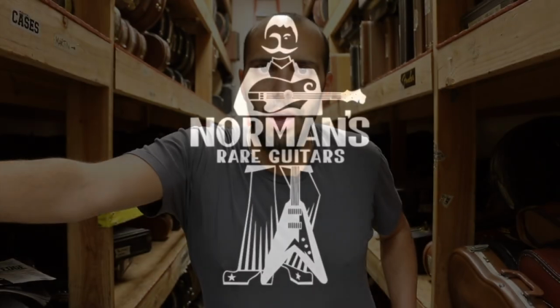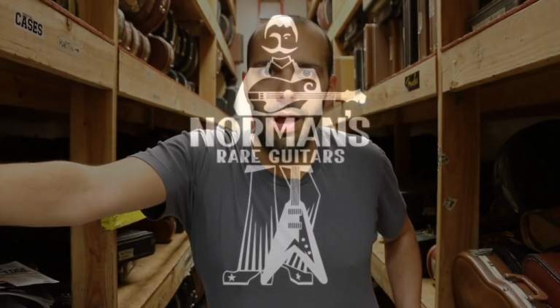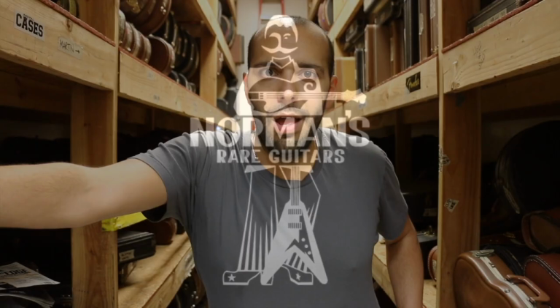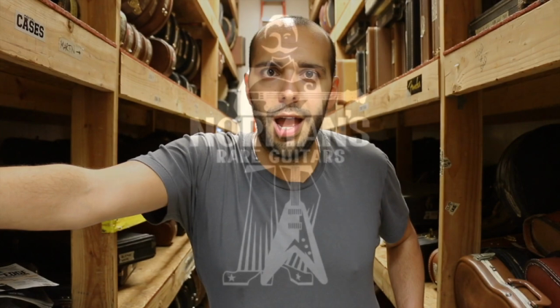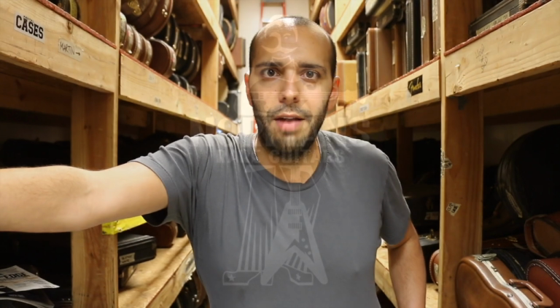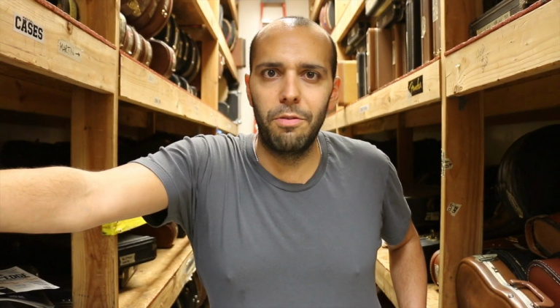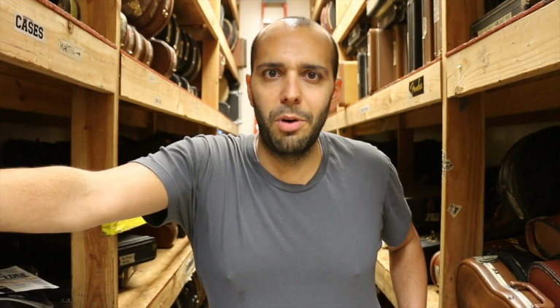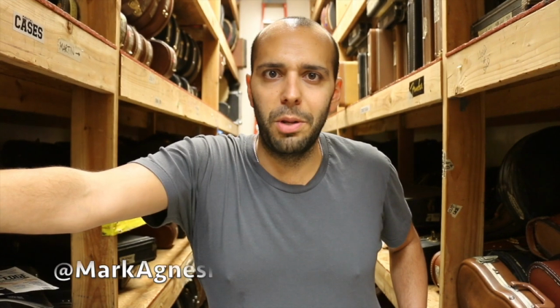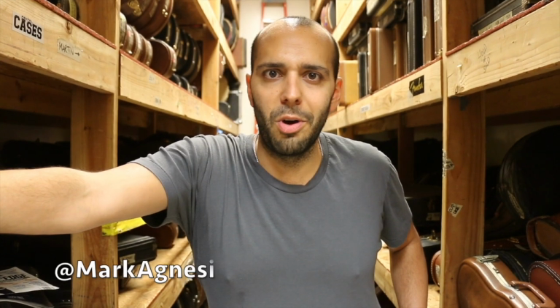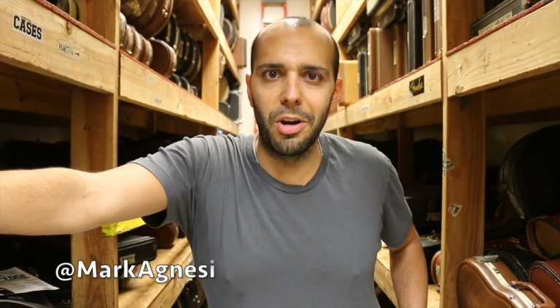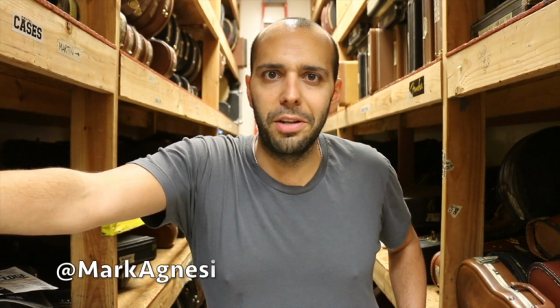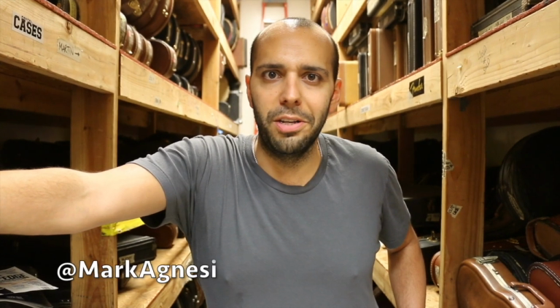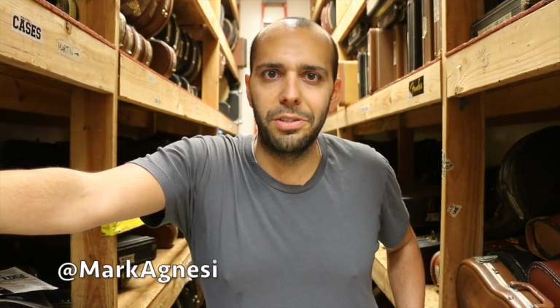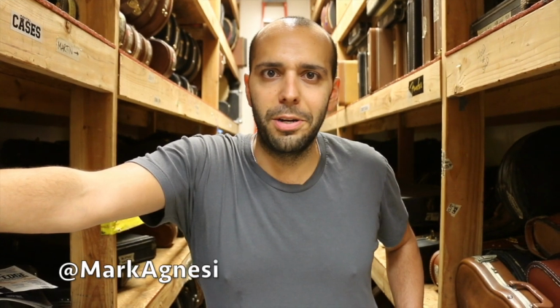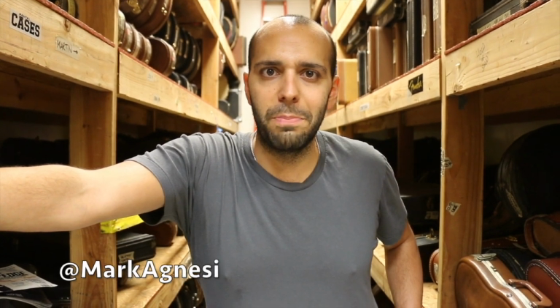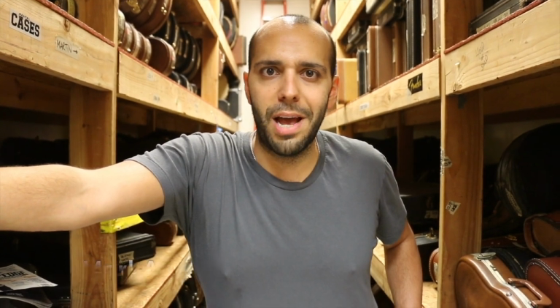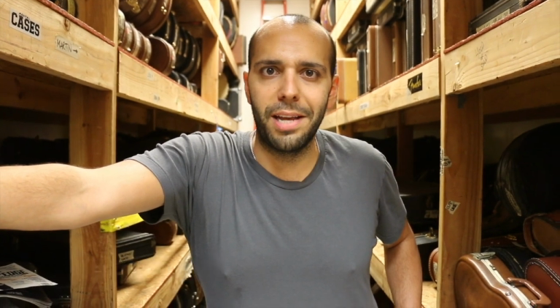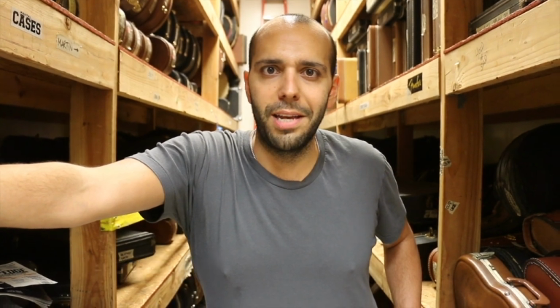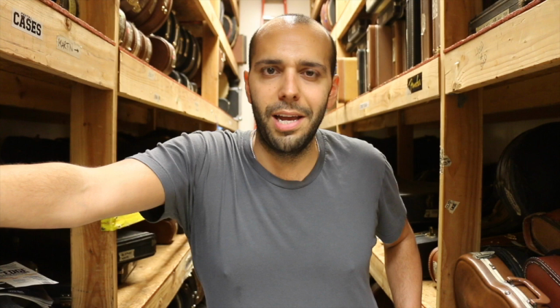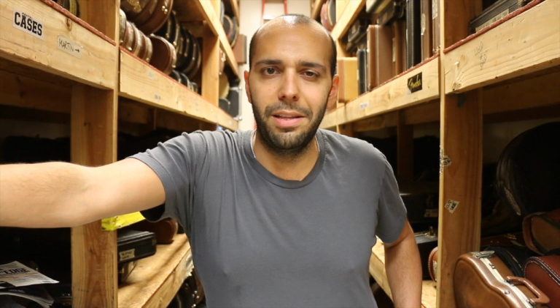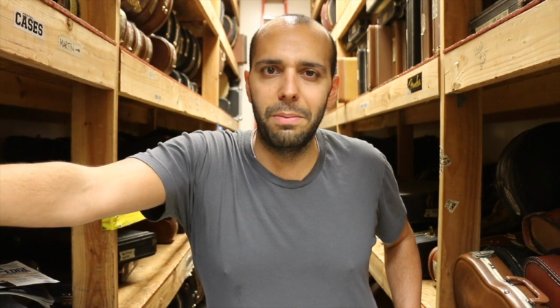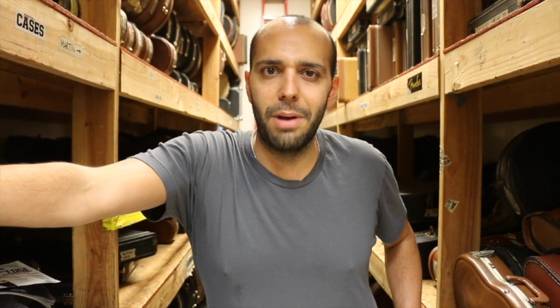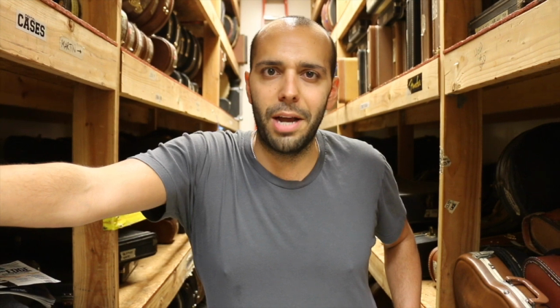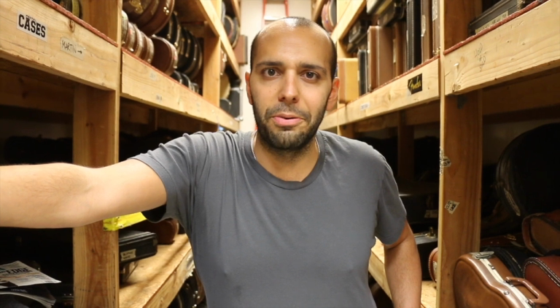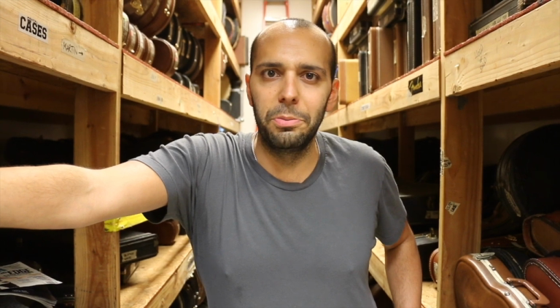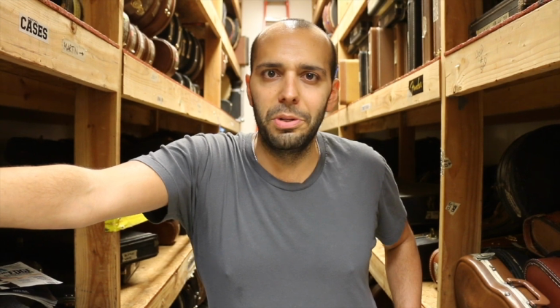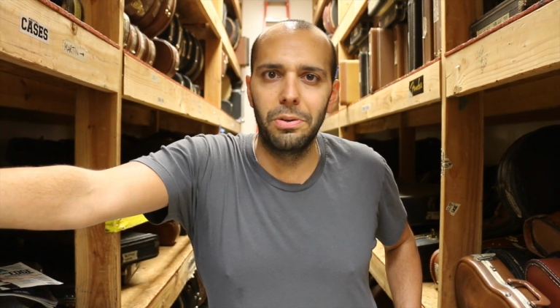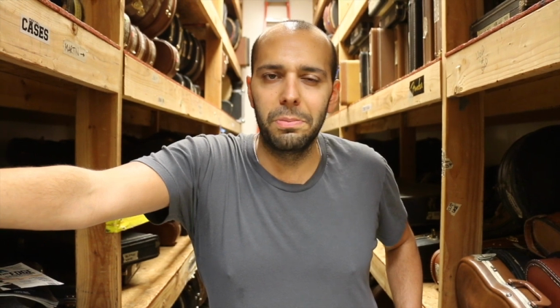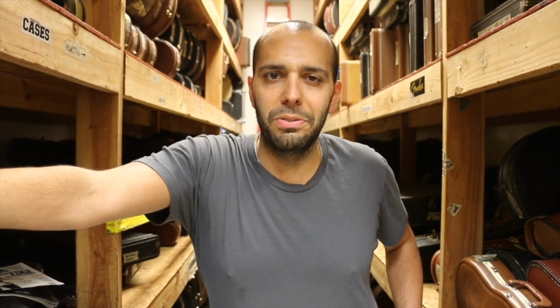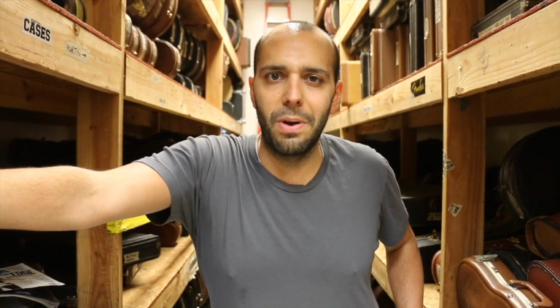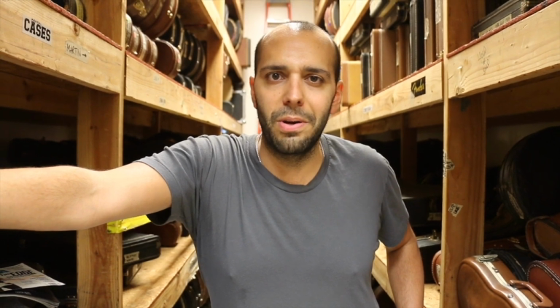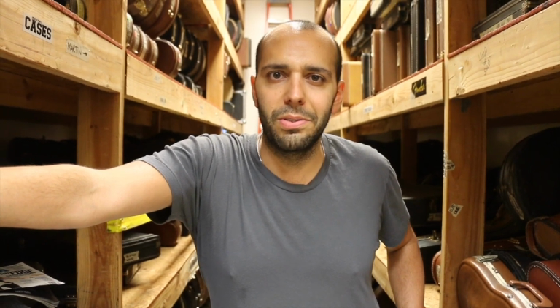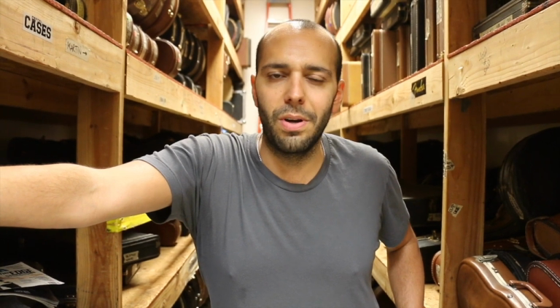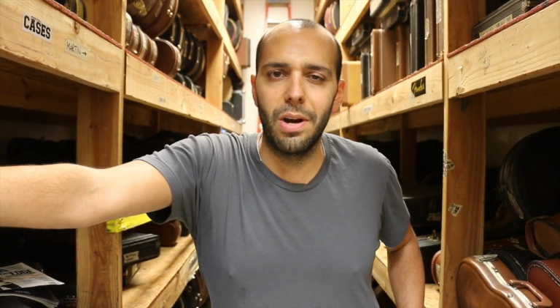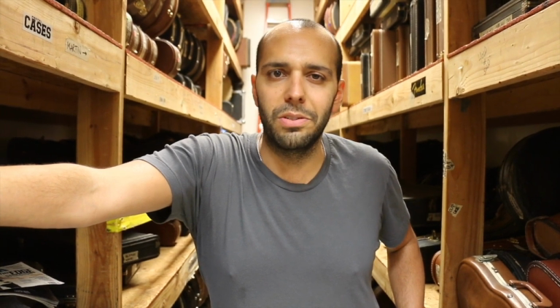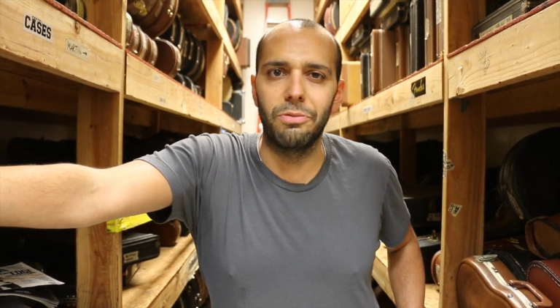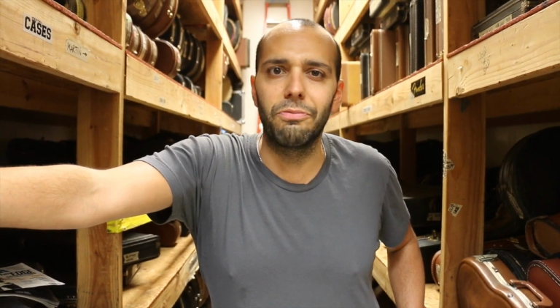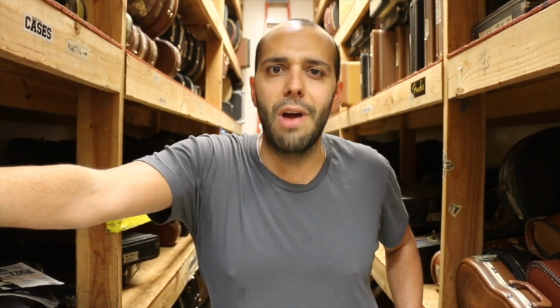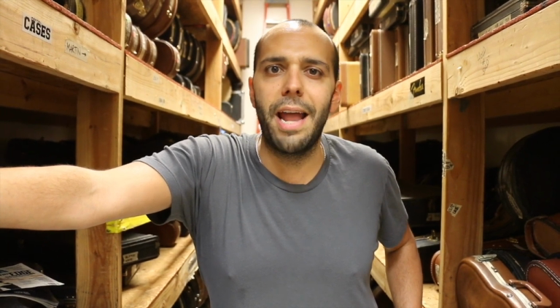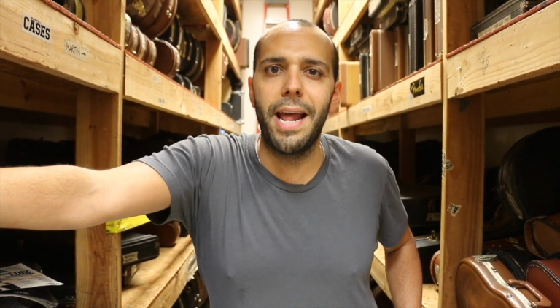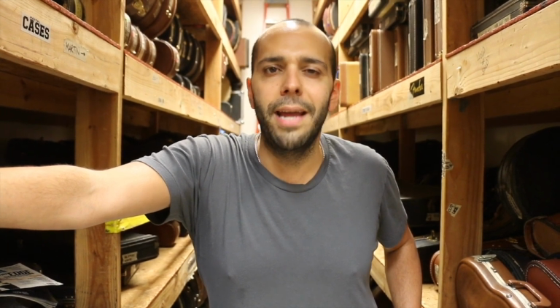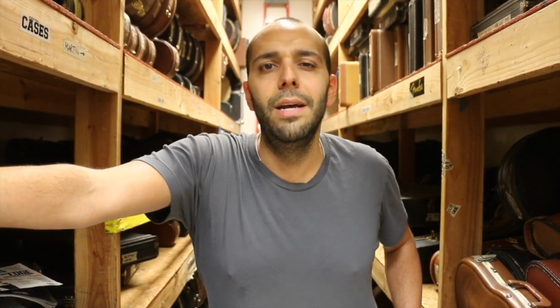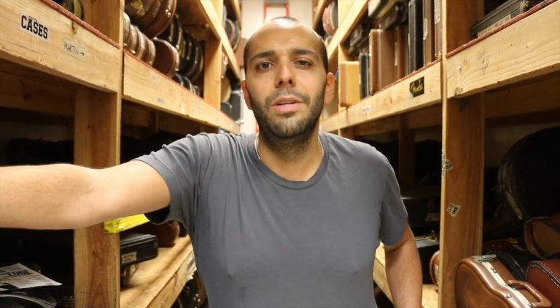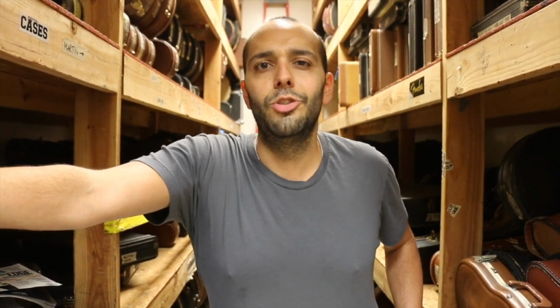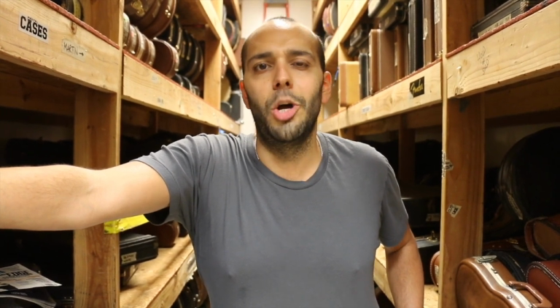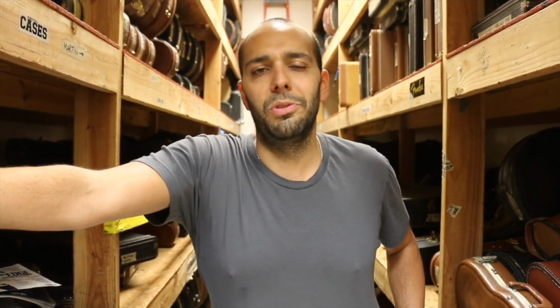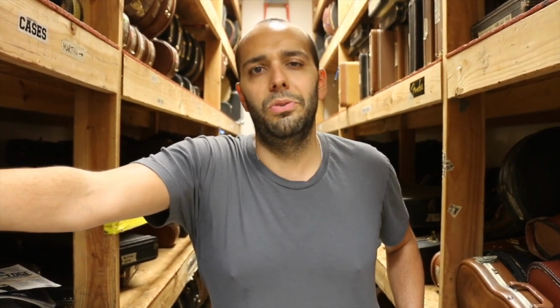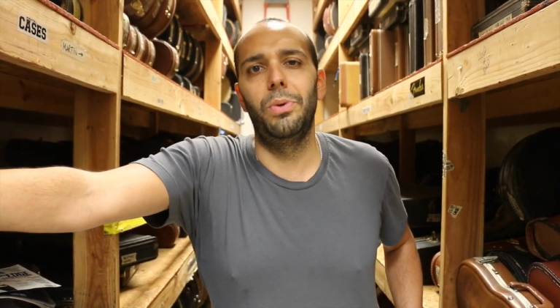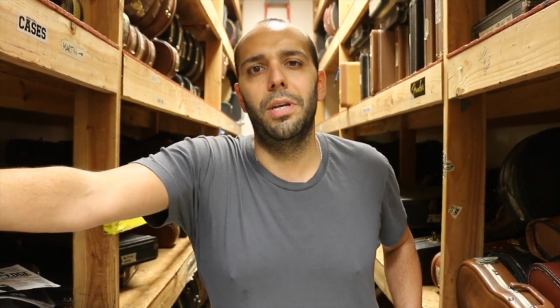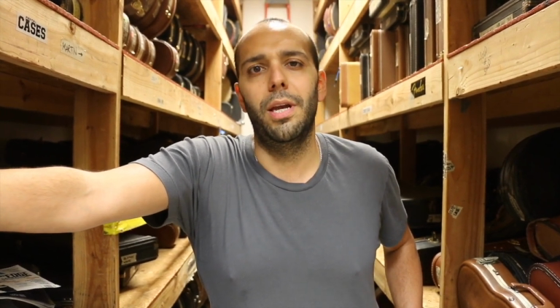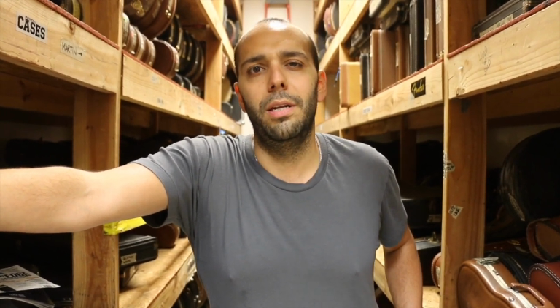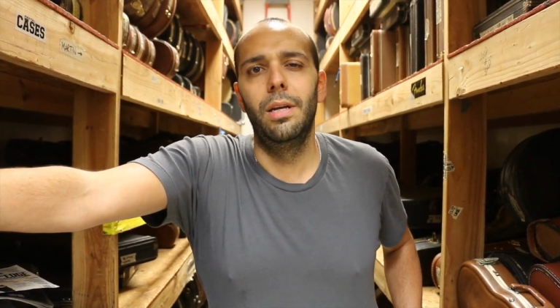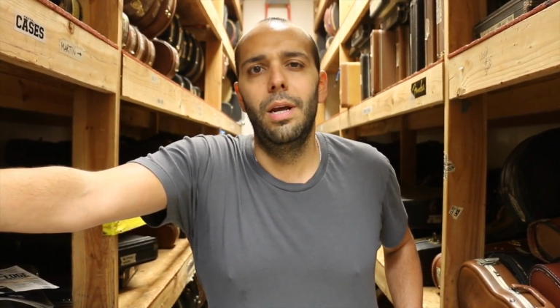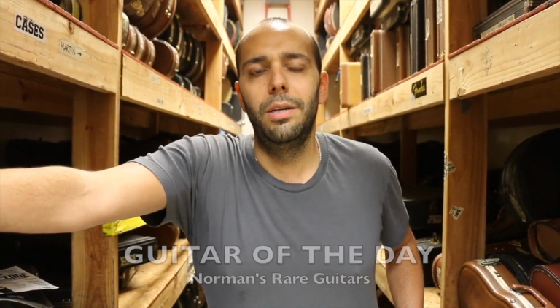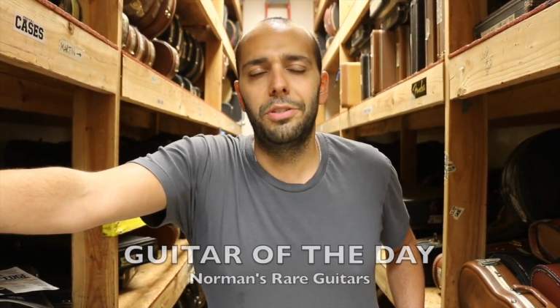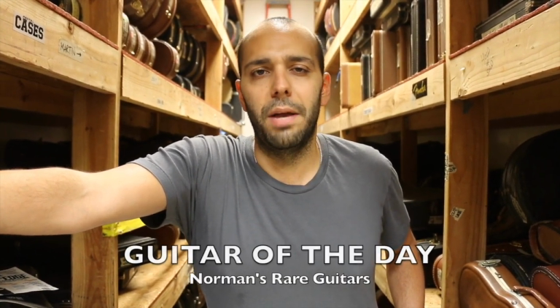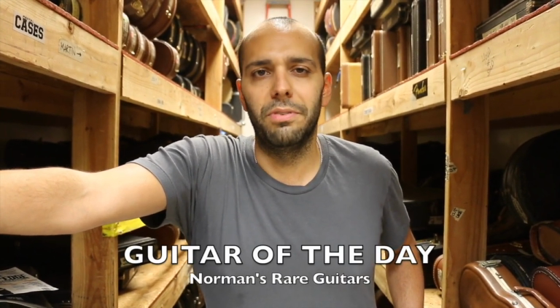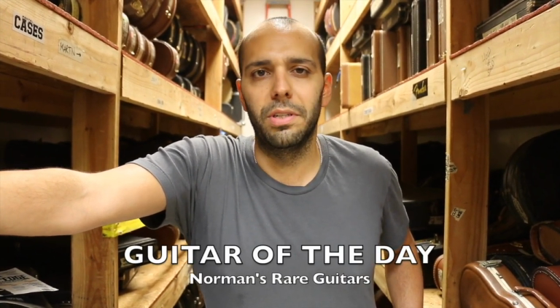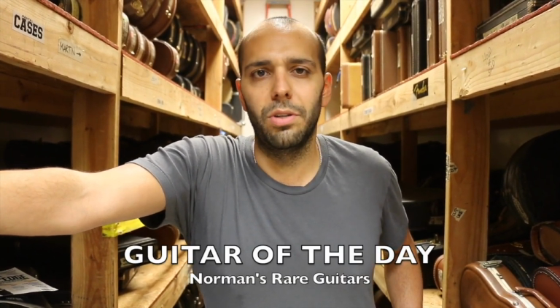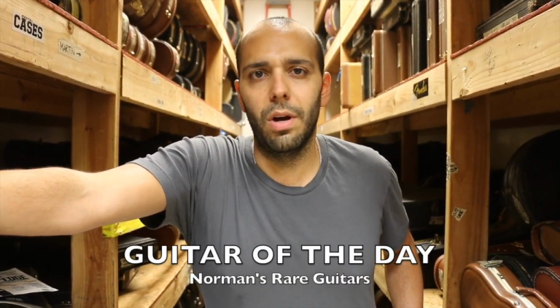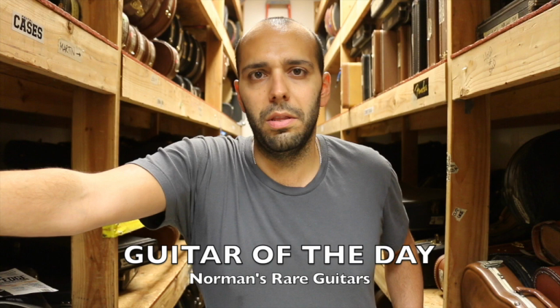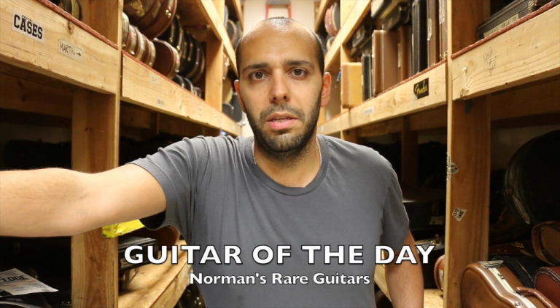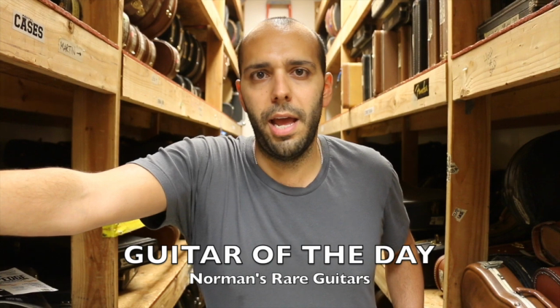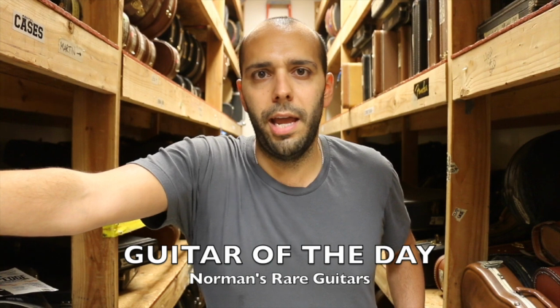Hey everybody, Mark Agnesa here back again in the back room at Norman's Rare Guitars. It's Friday, it's almost the weekend — time for Guitar of the Day.